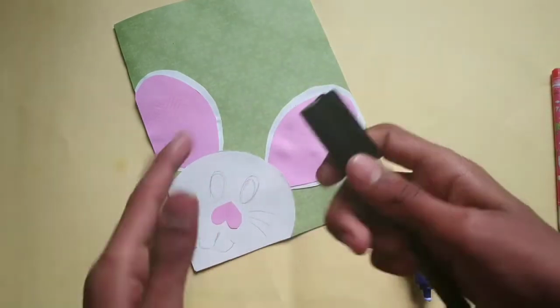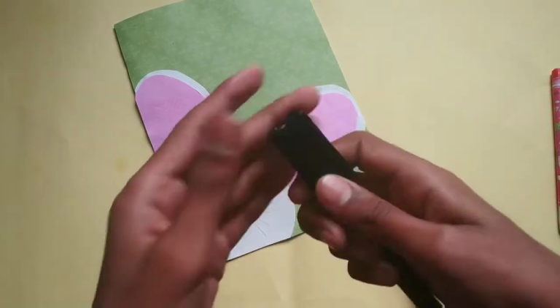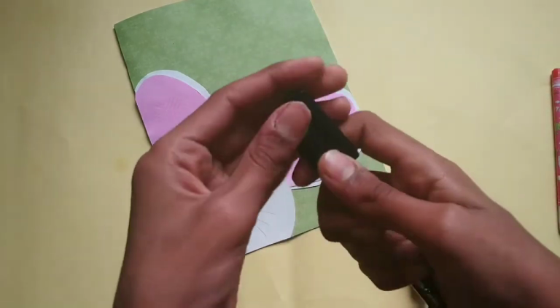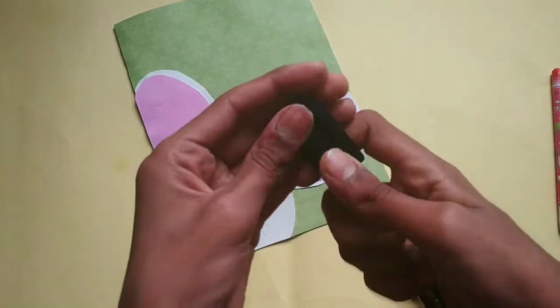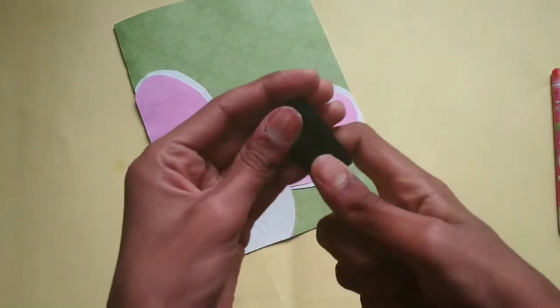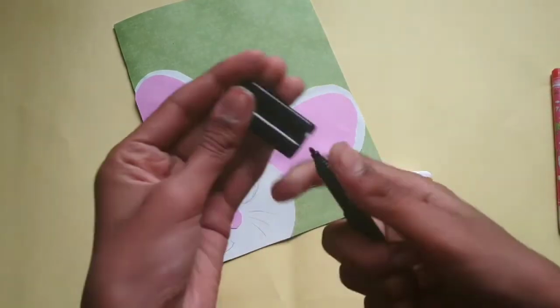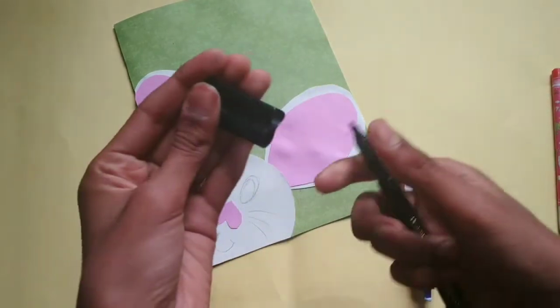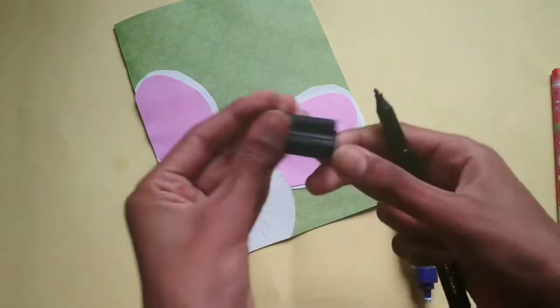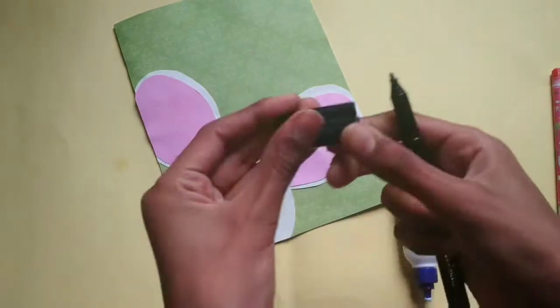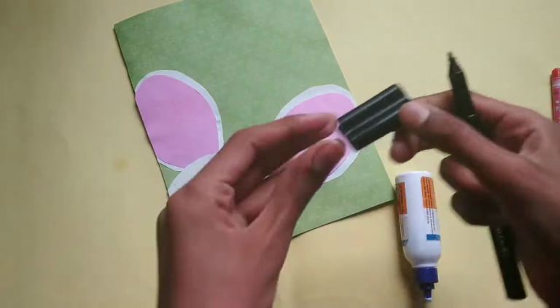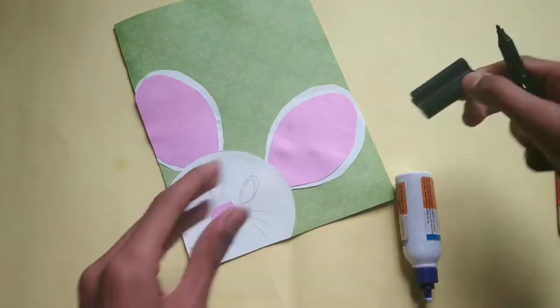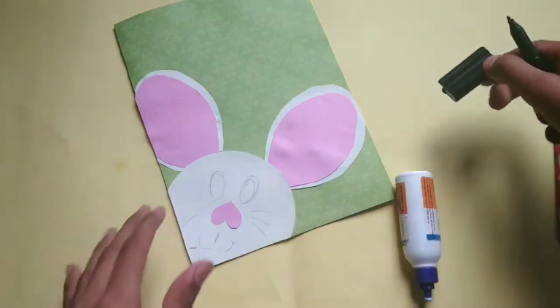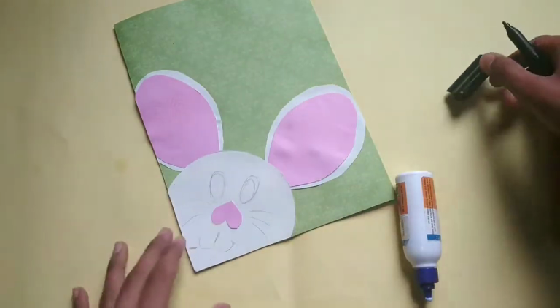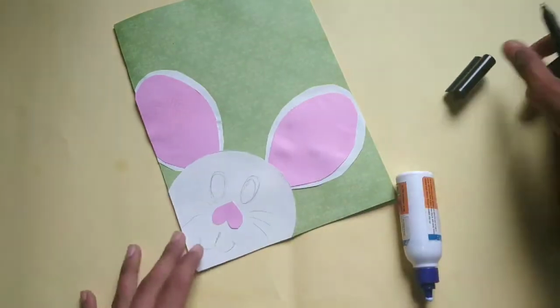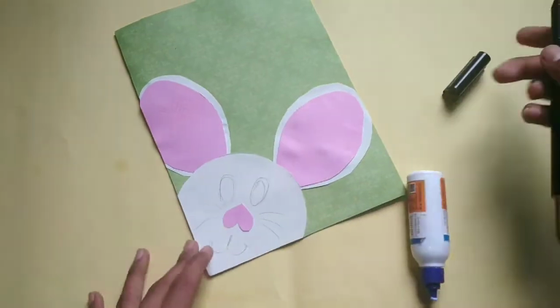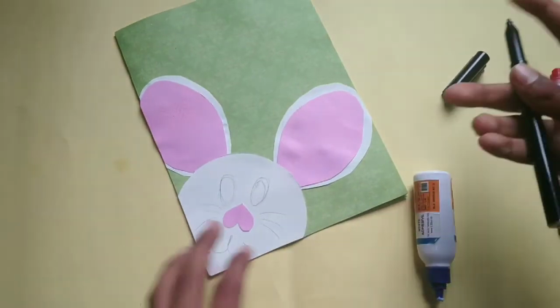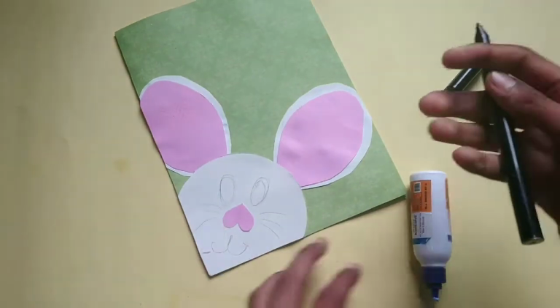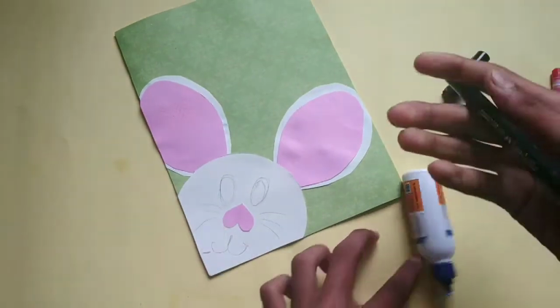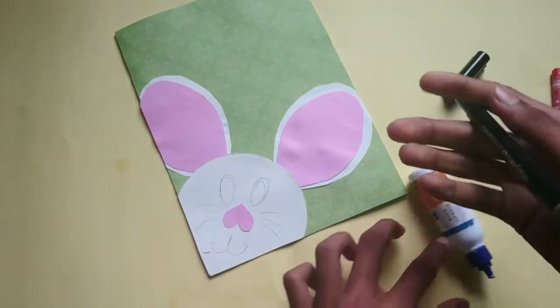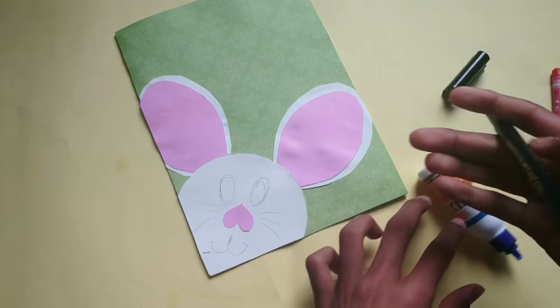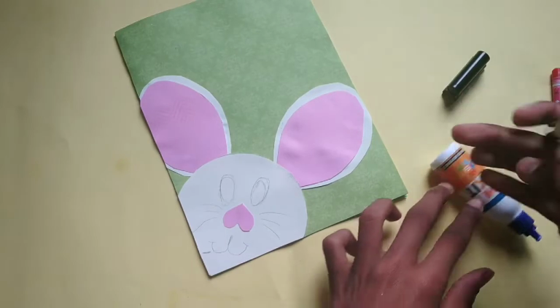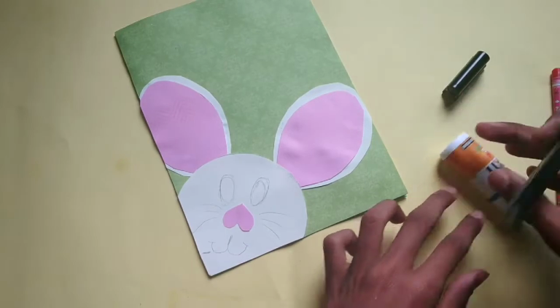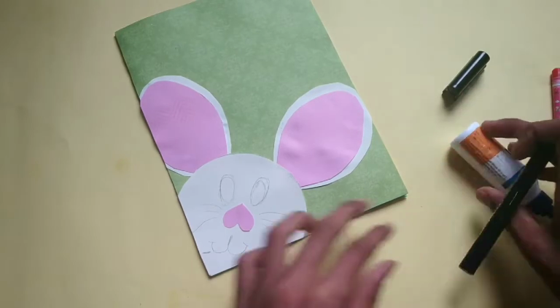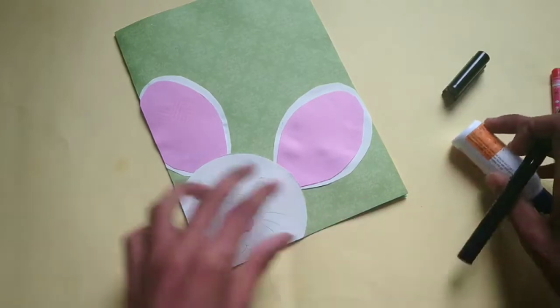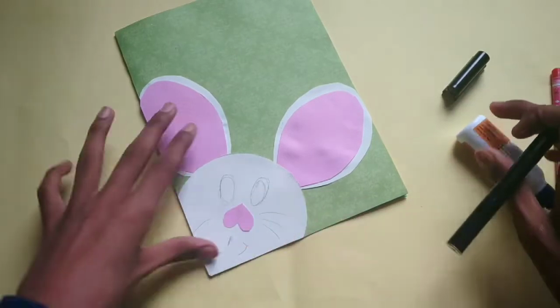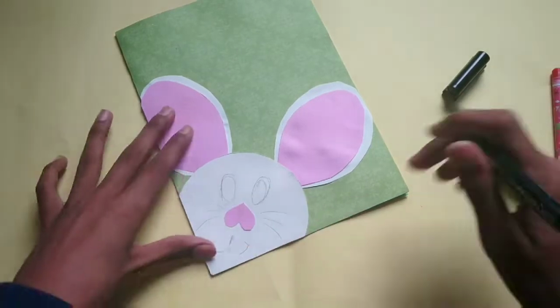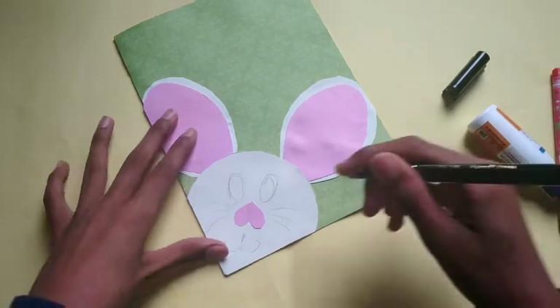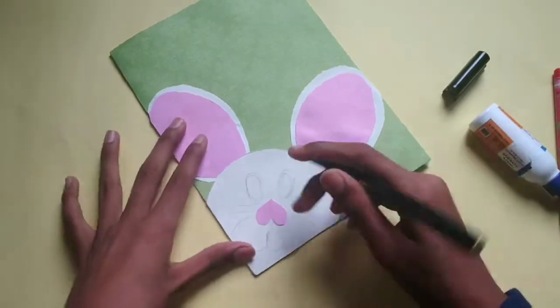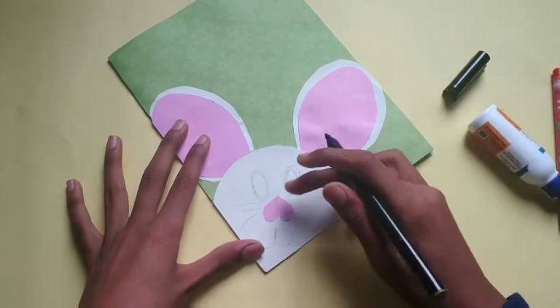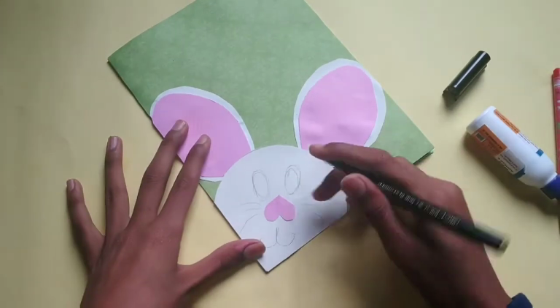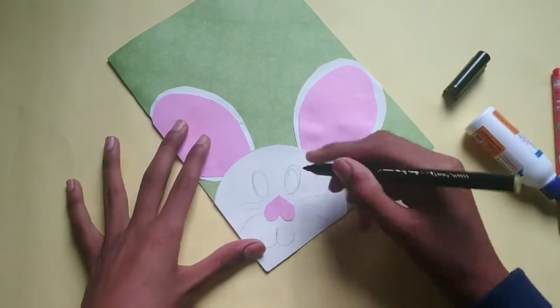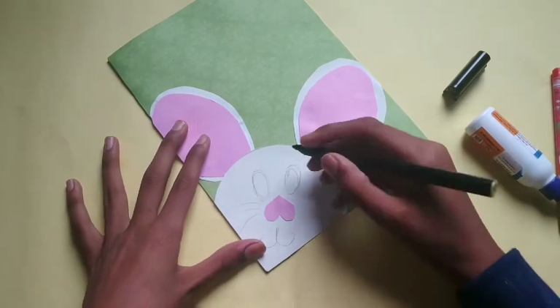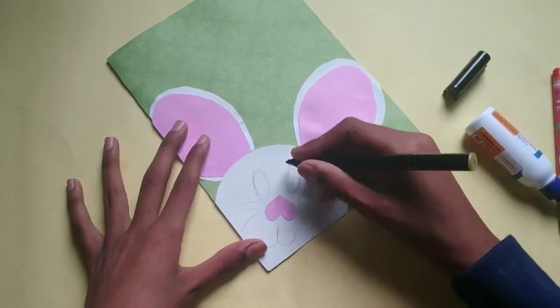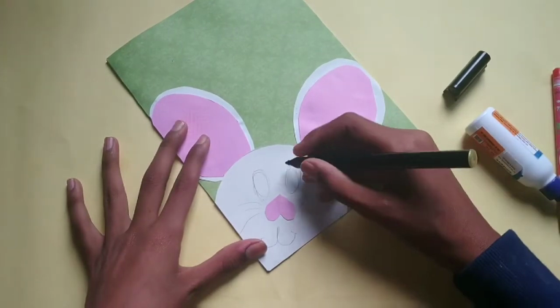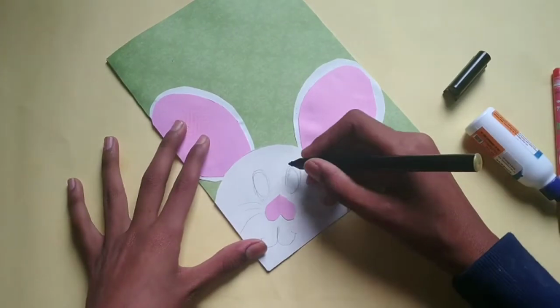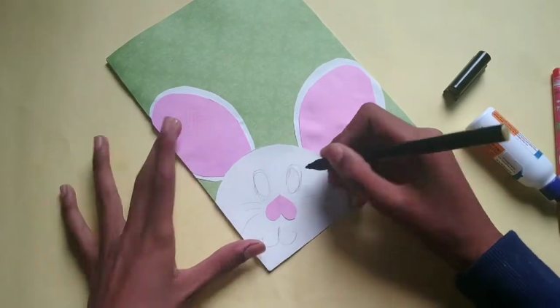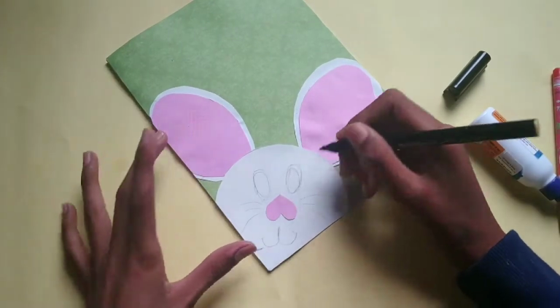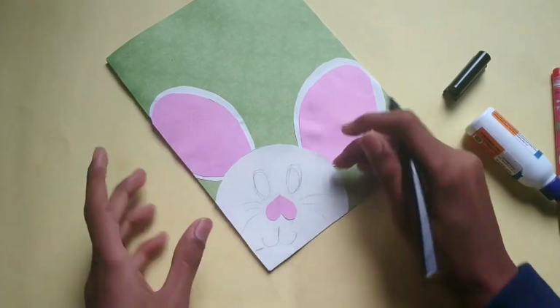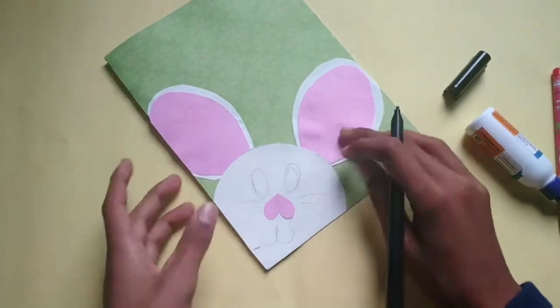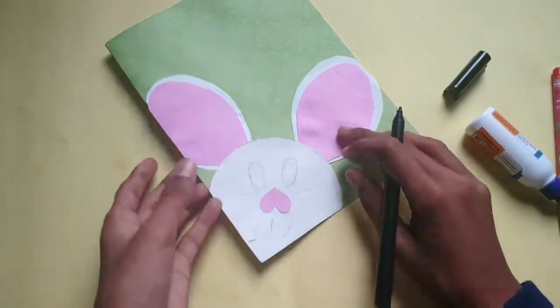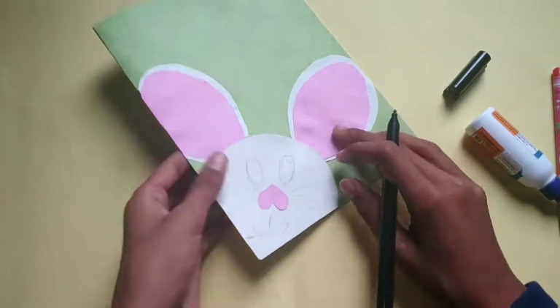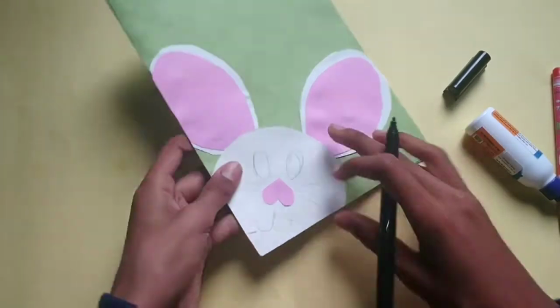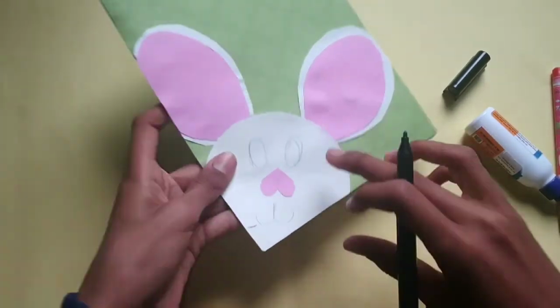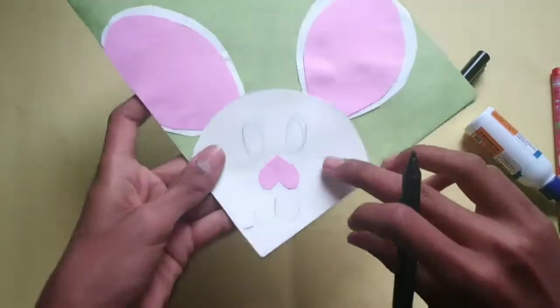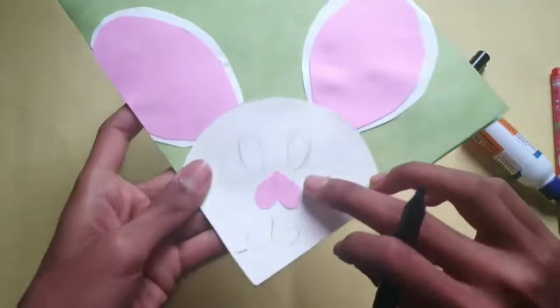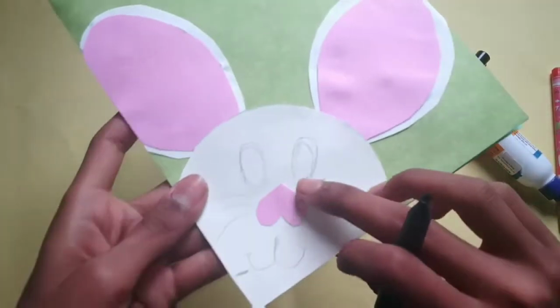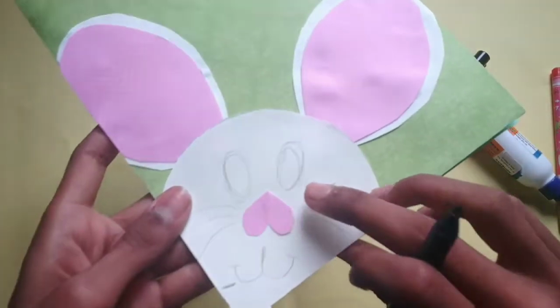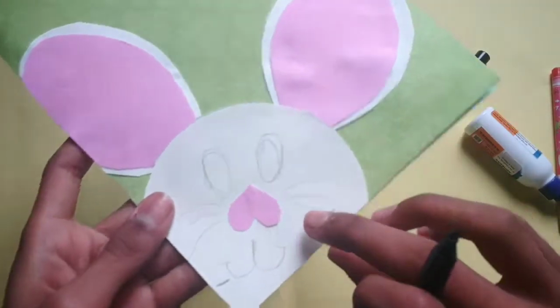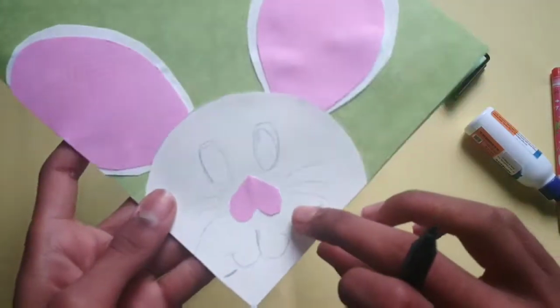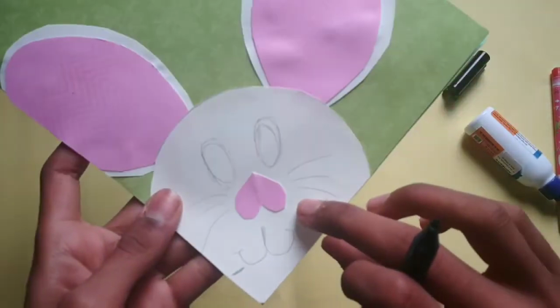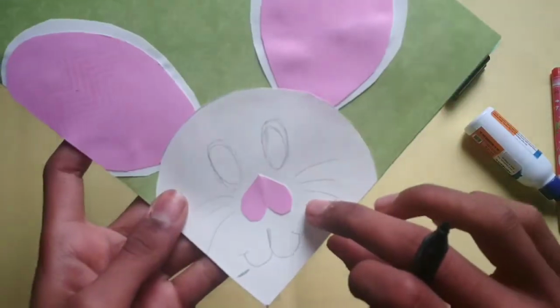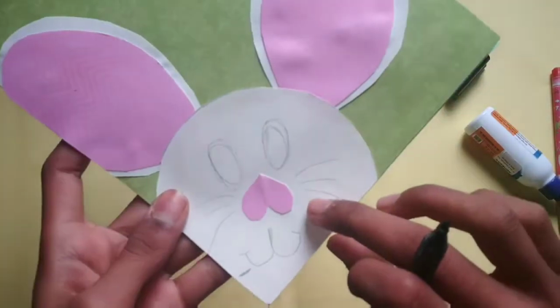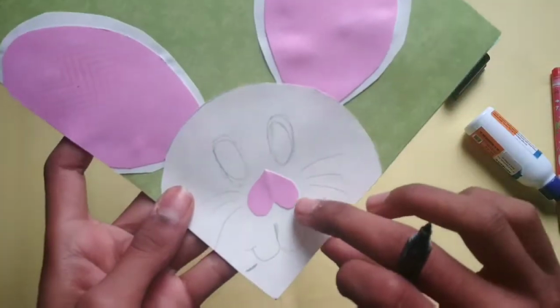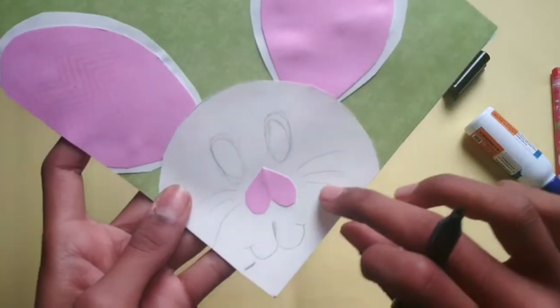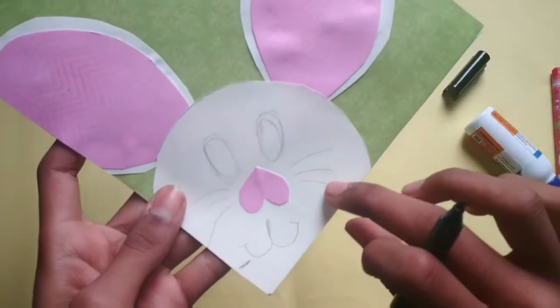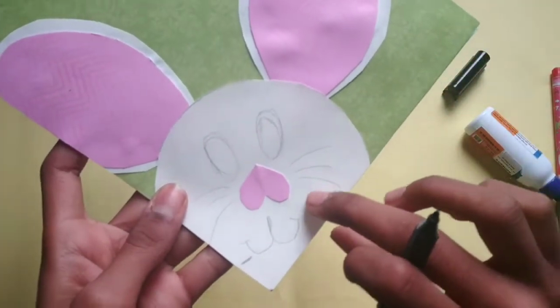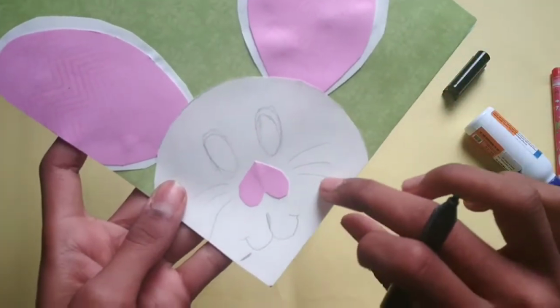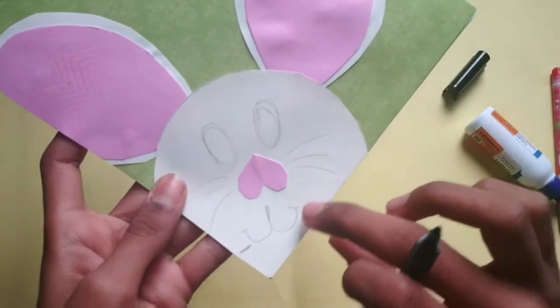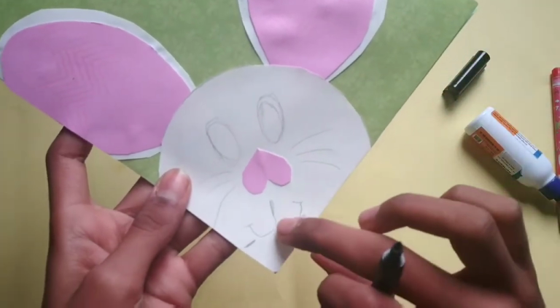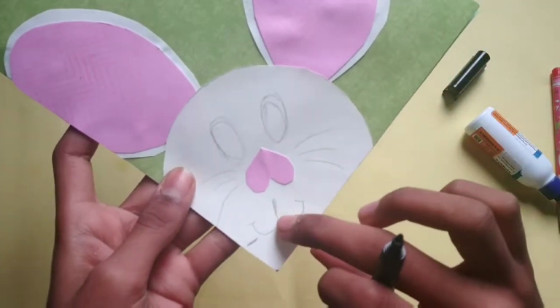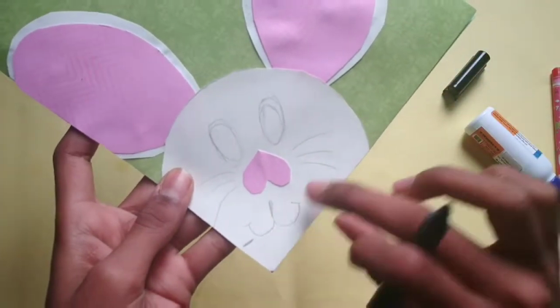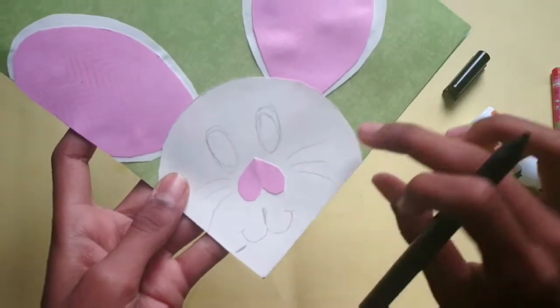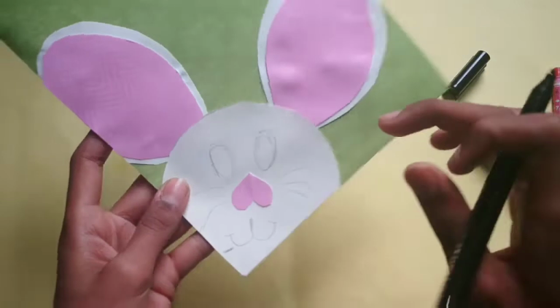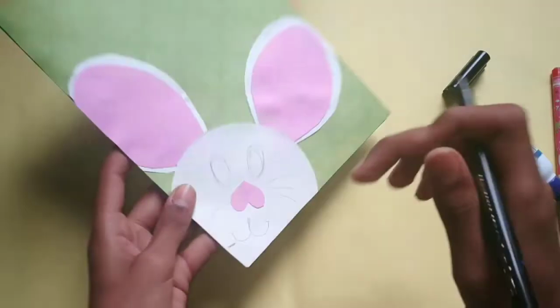Now take a black marker and draw the eyes and mouth.